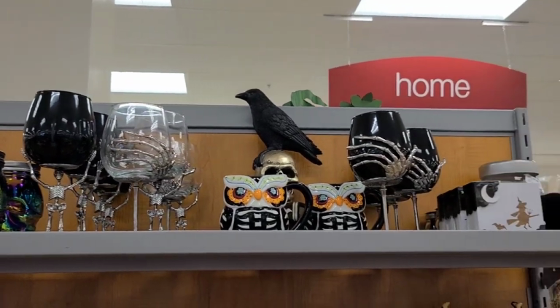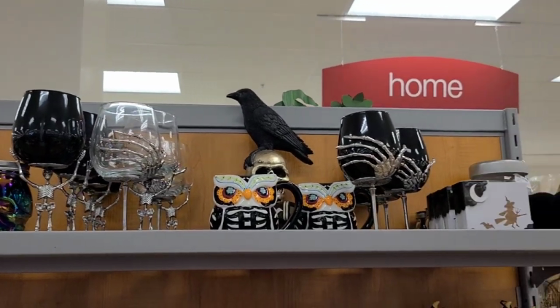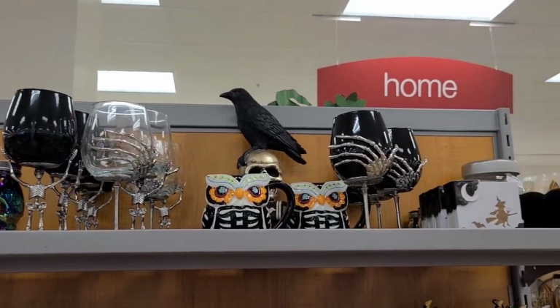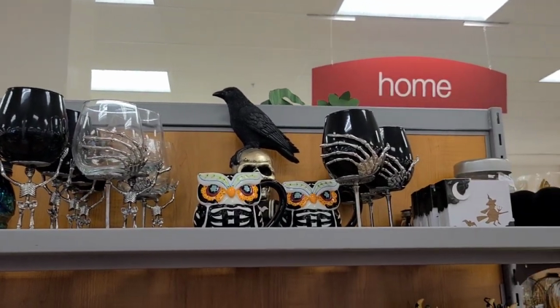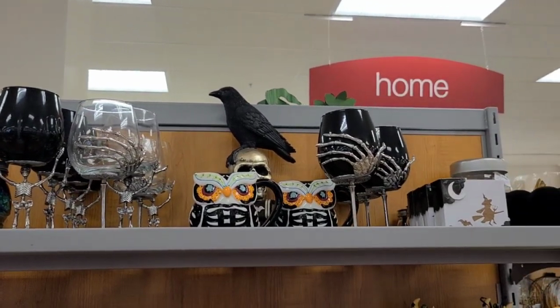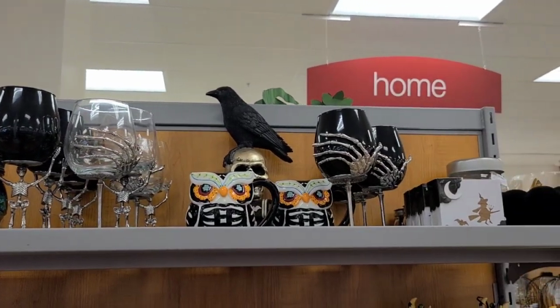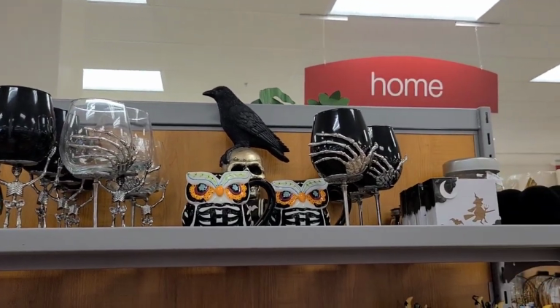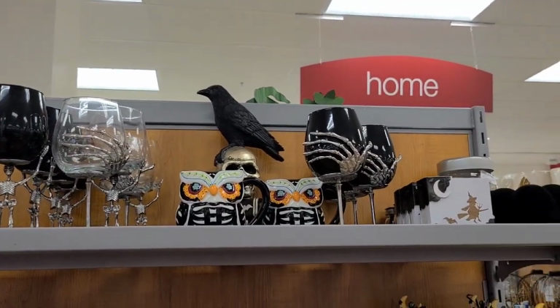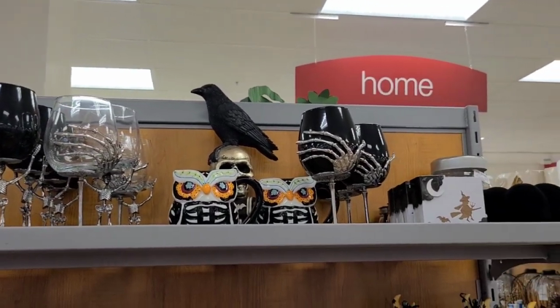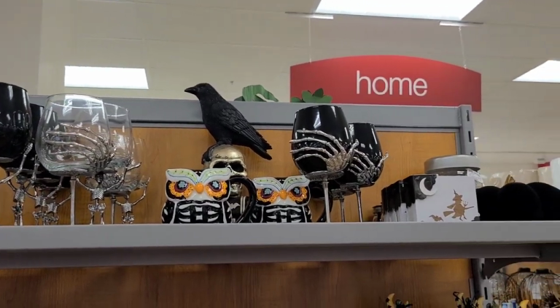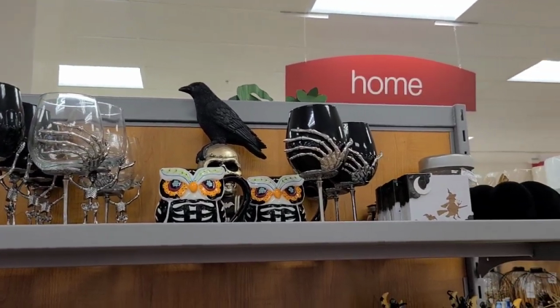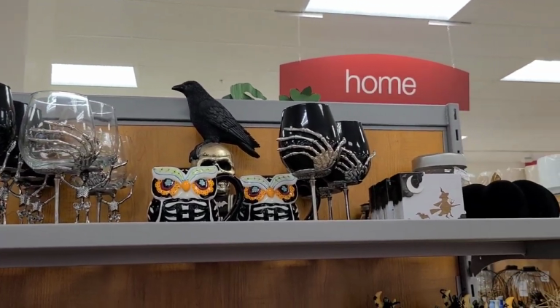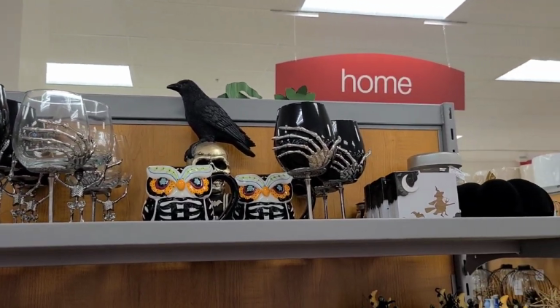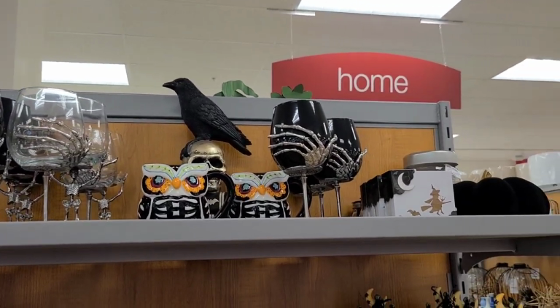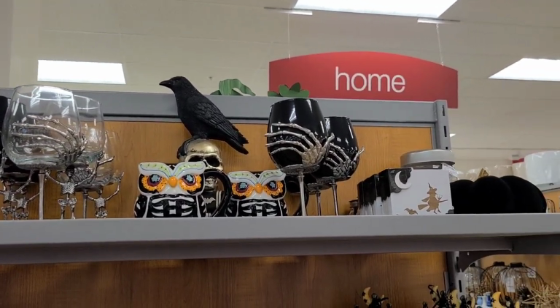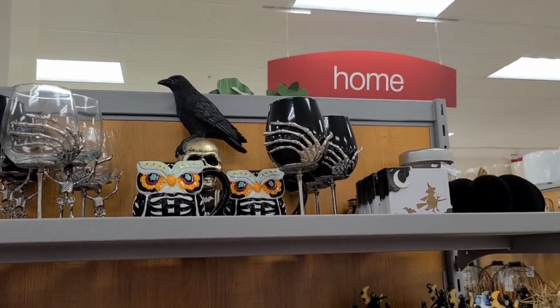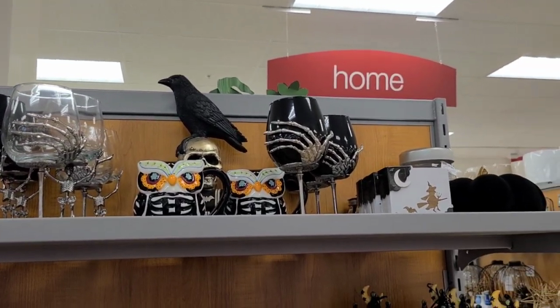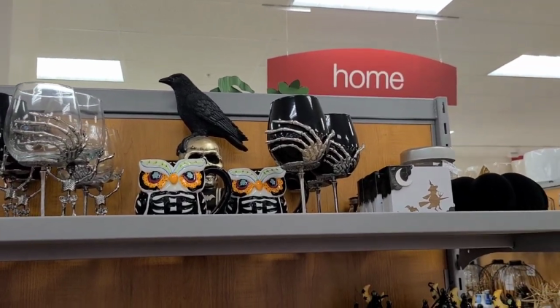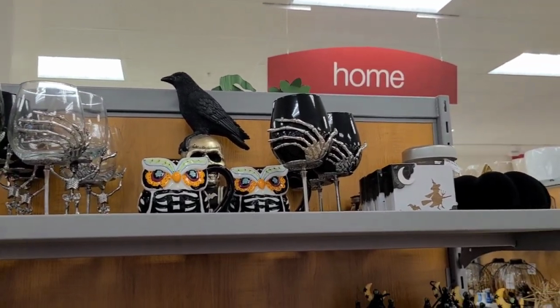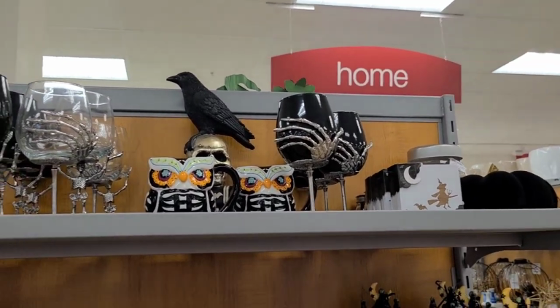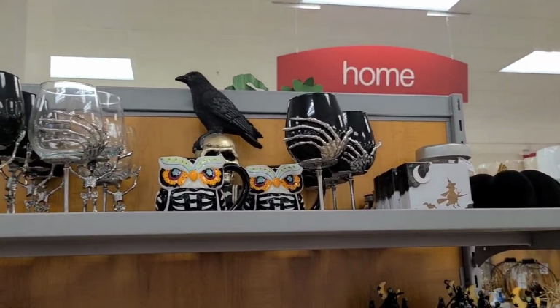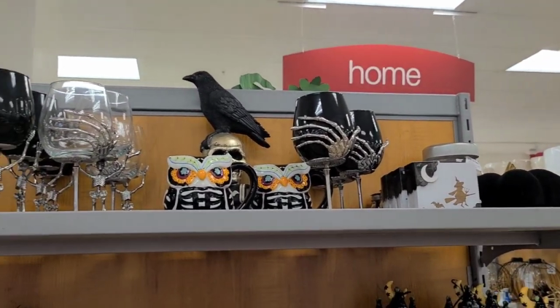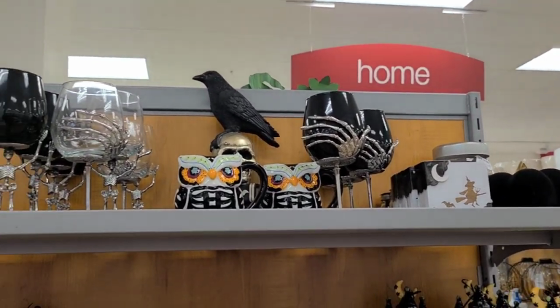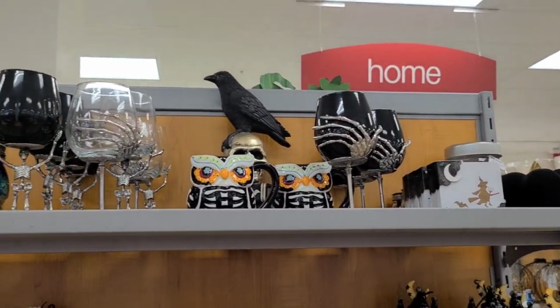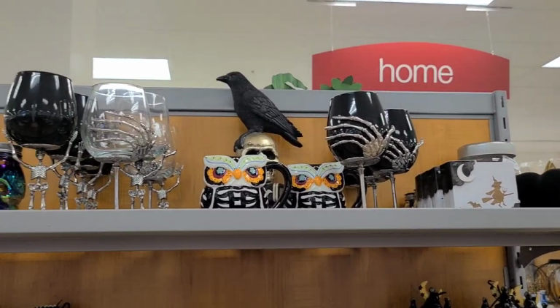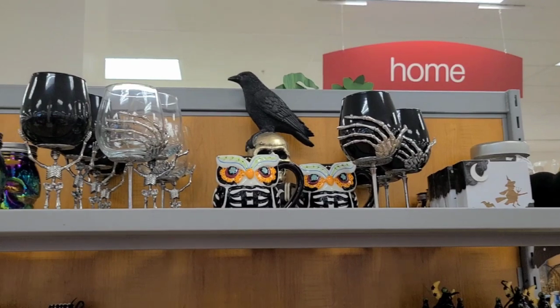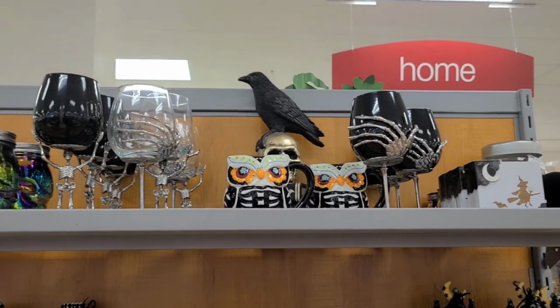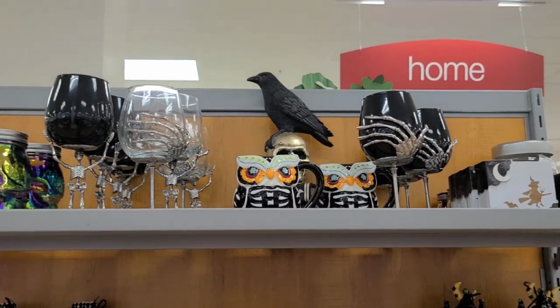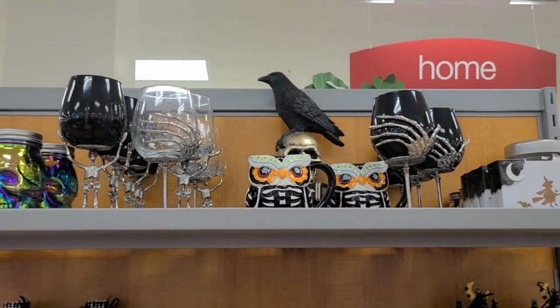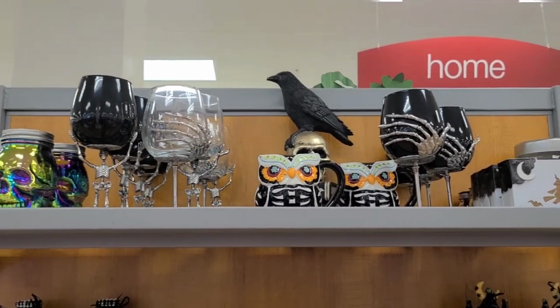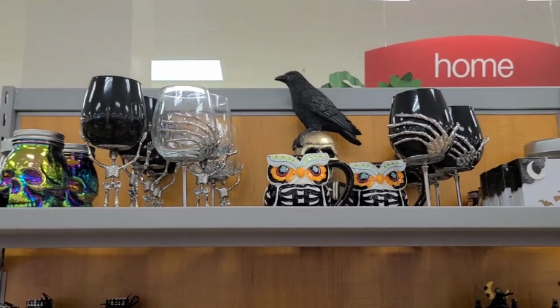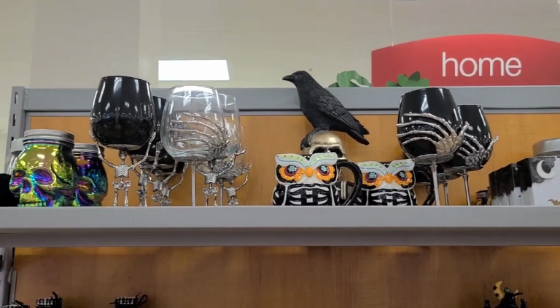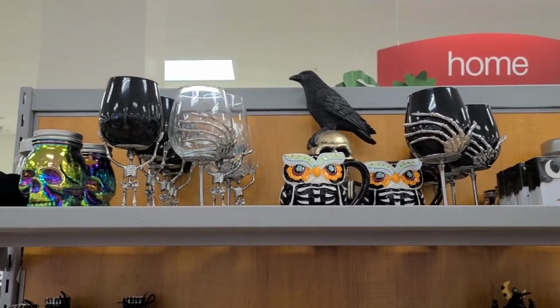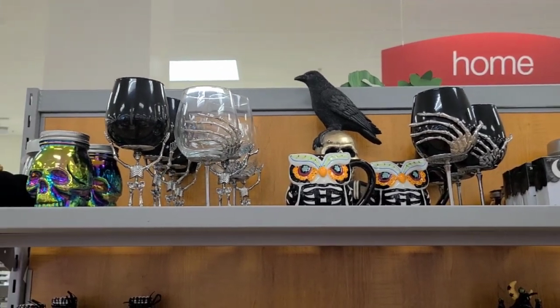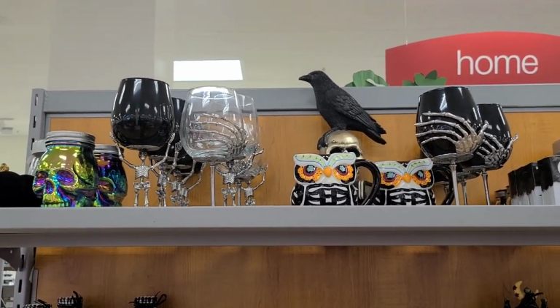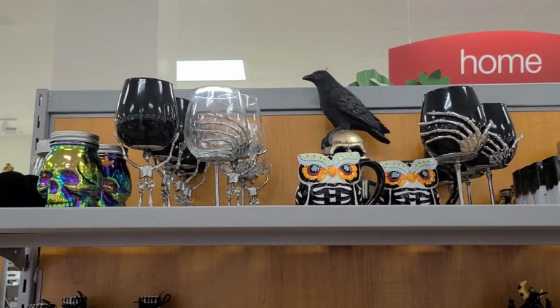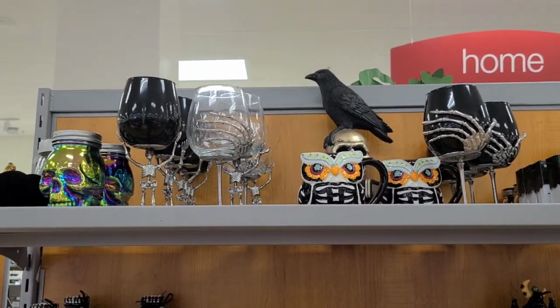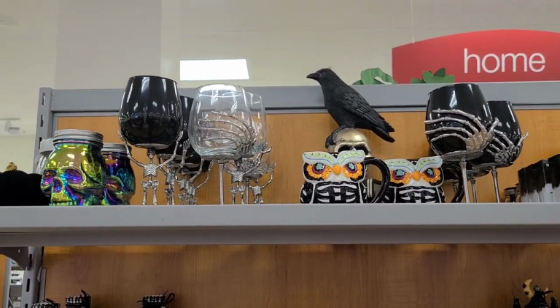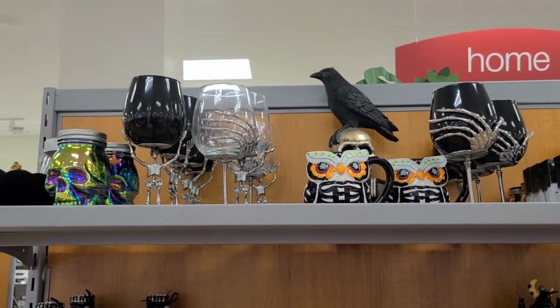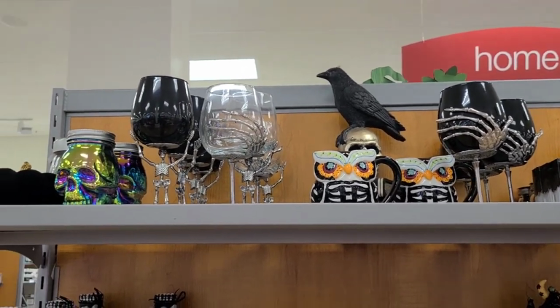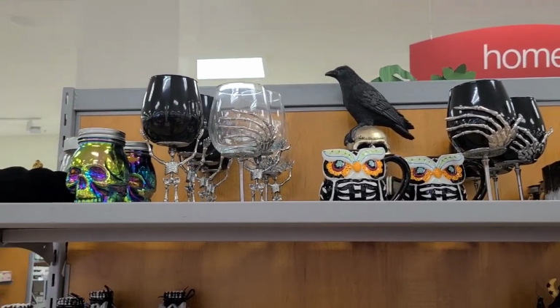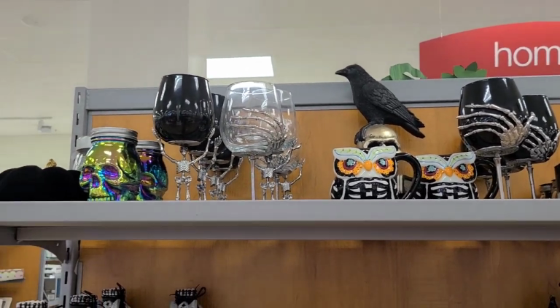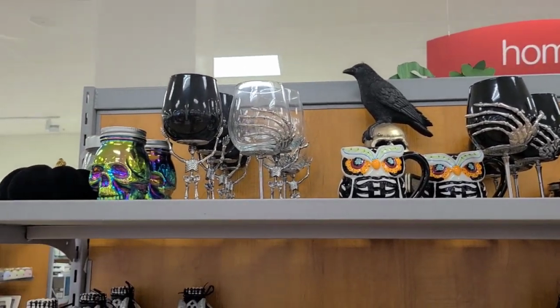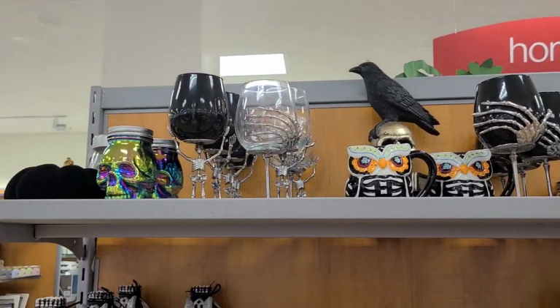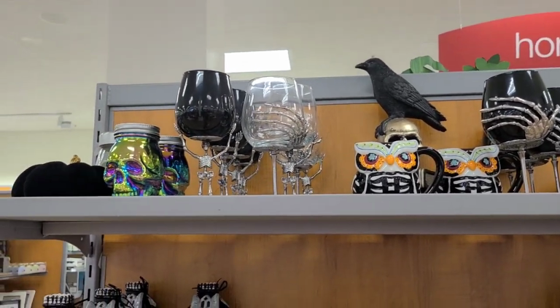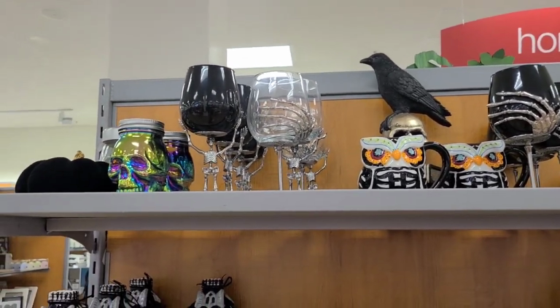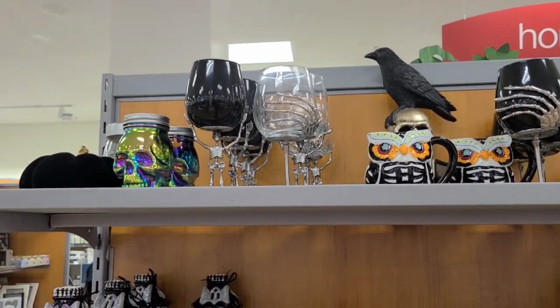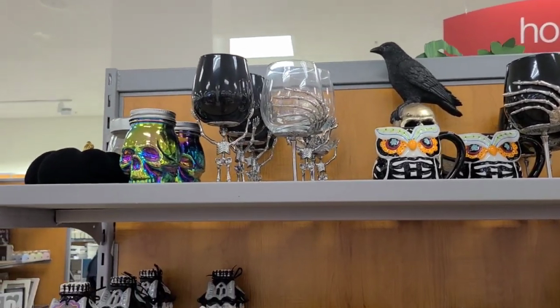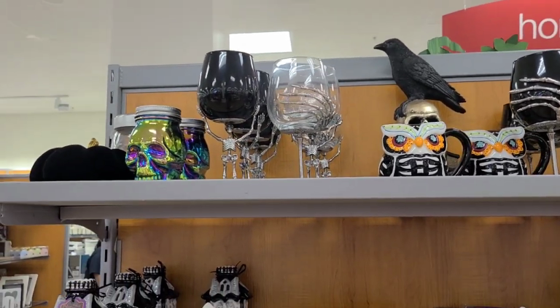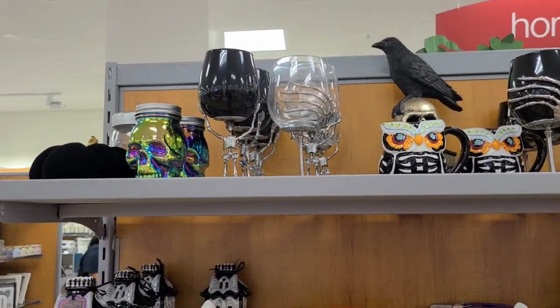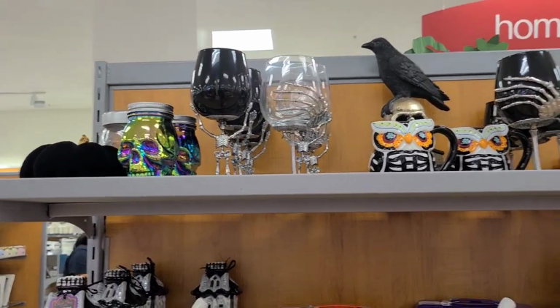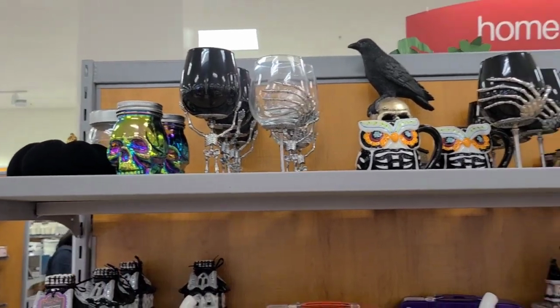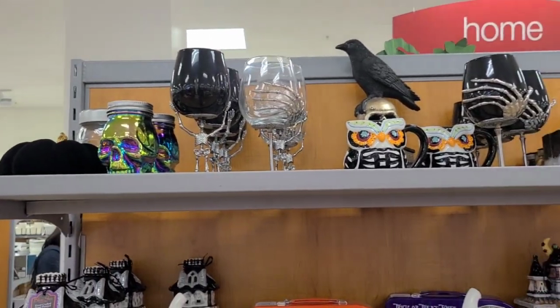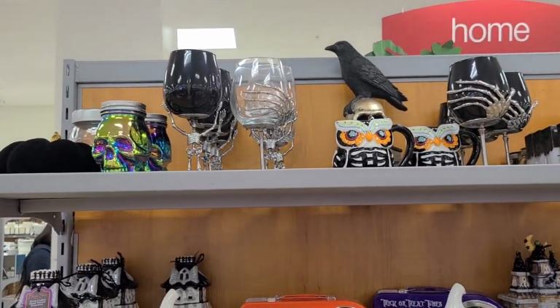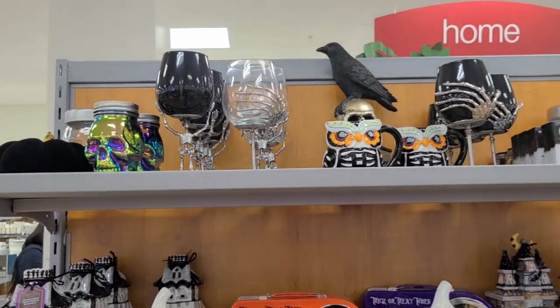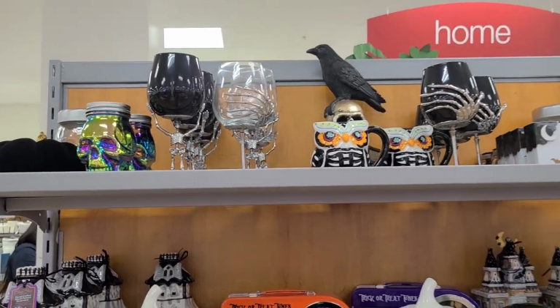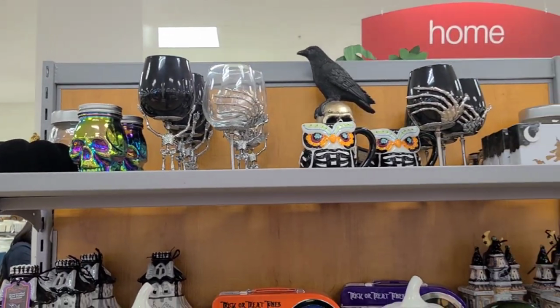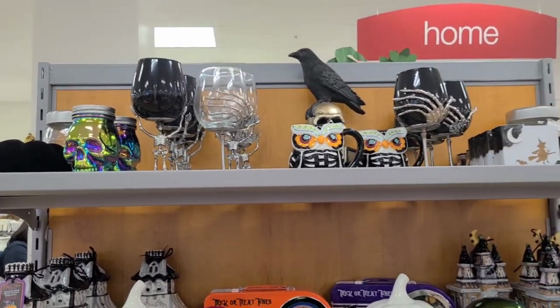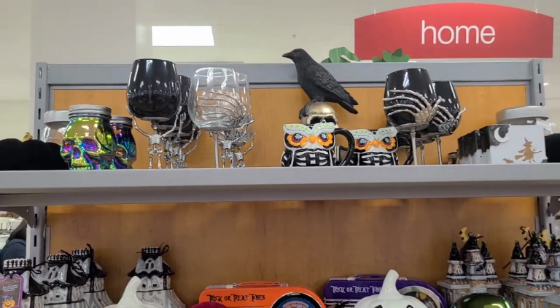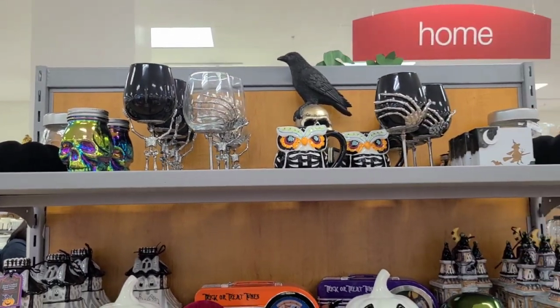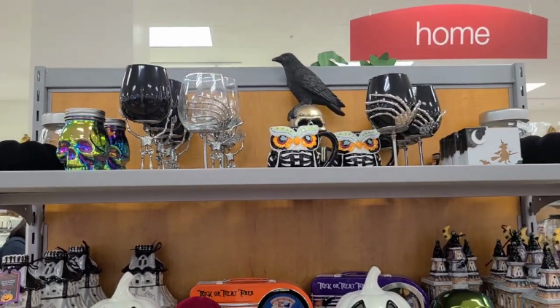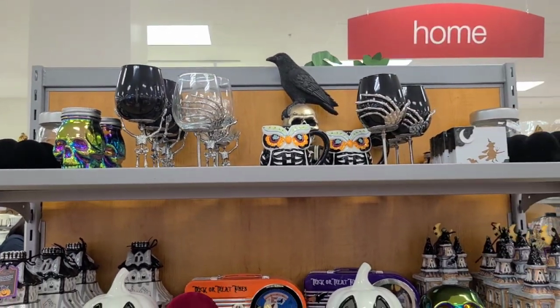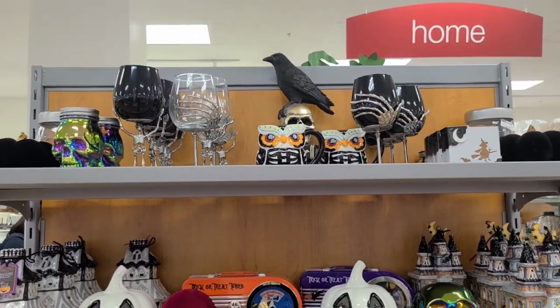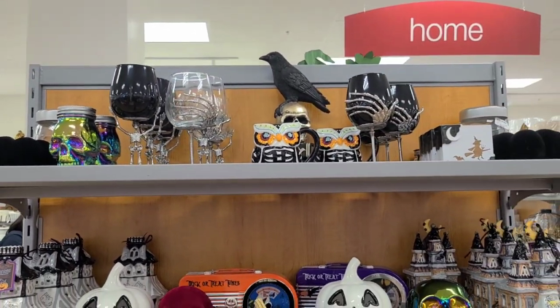This is what they have for Halloween — very nice and cute decor. Have a look at it if you're interested.